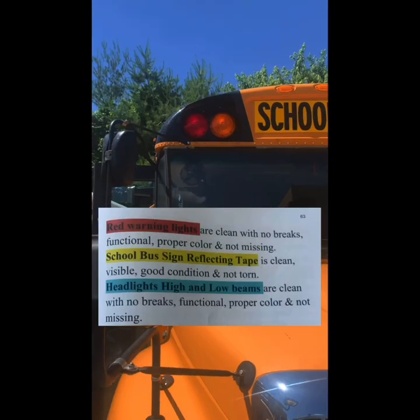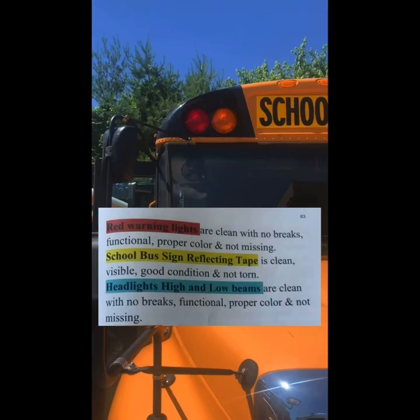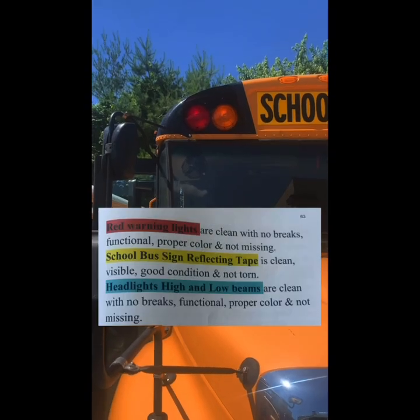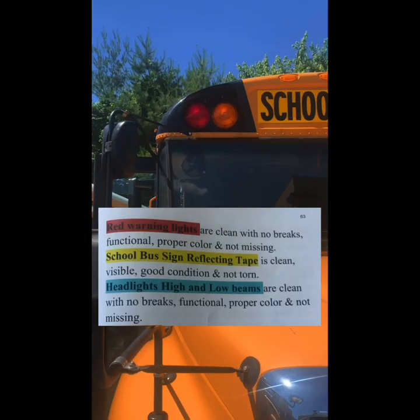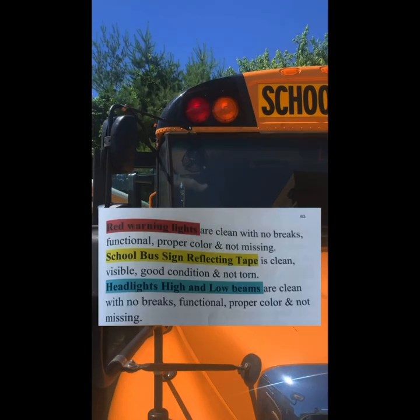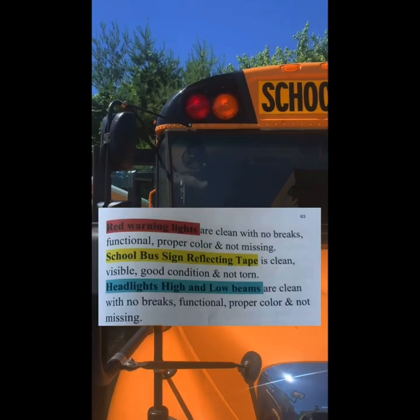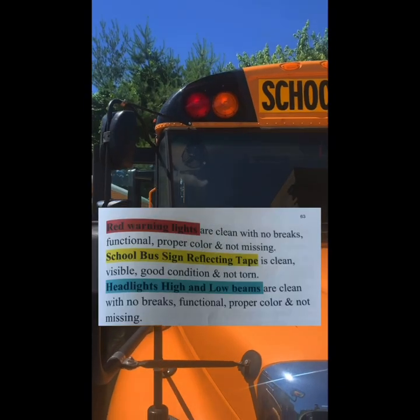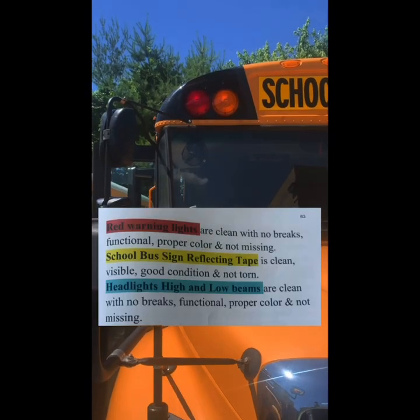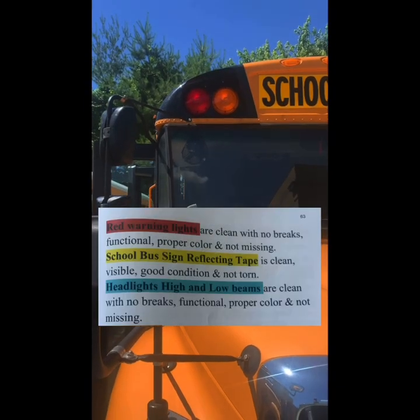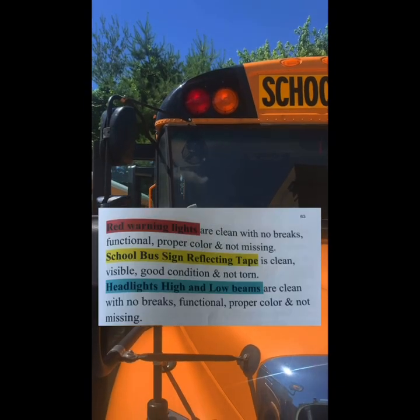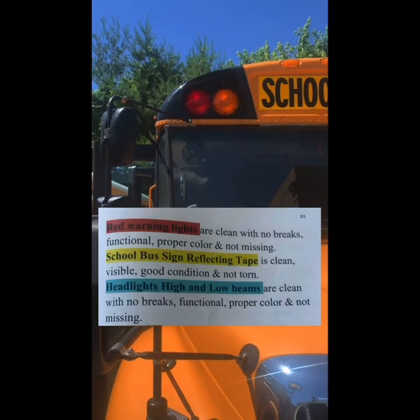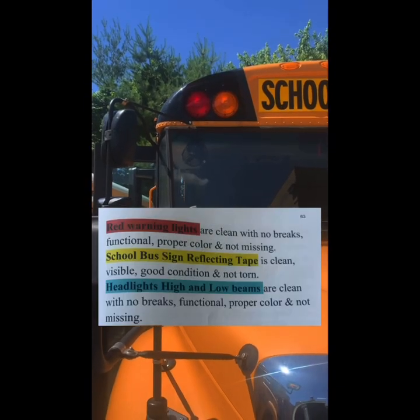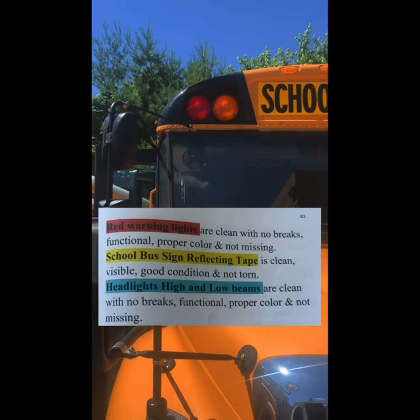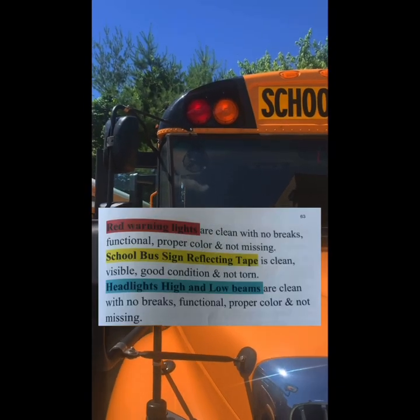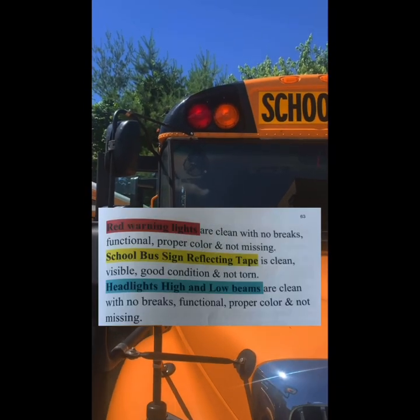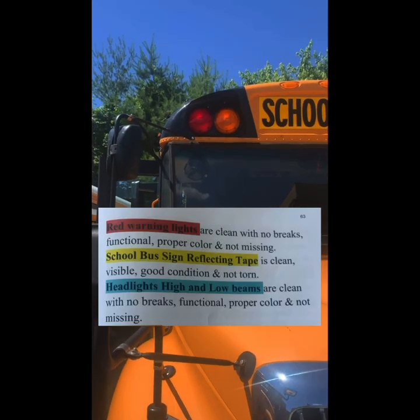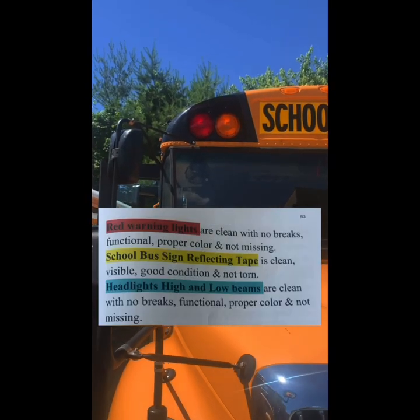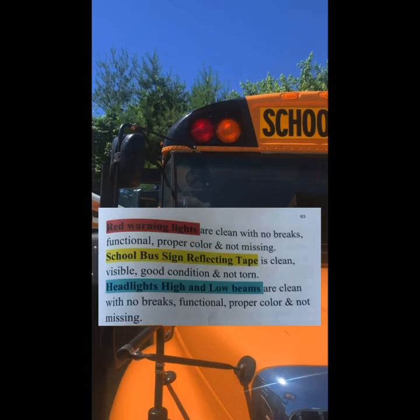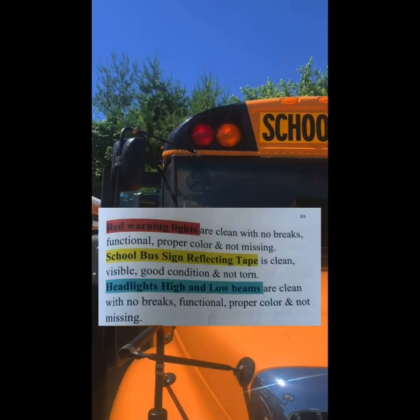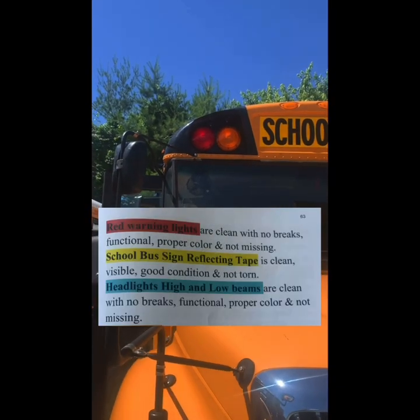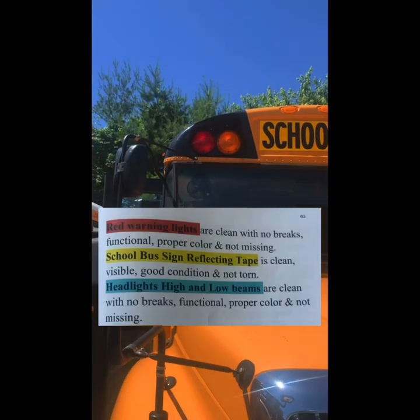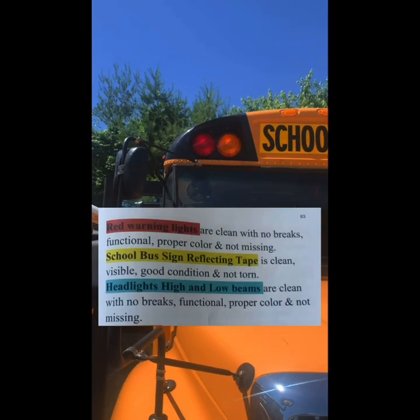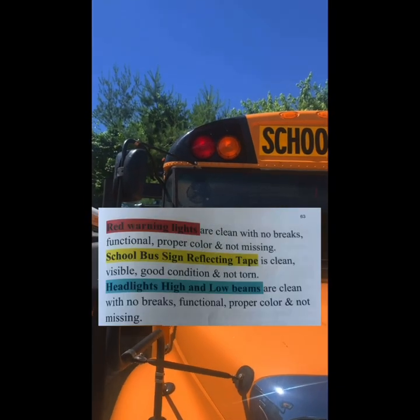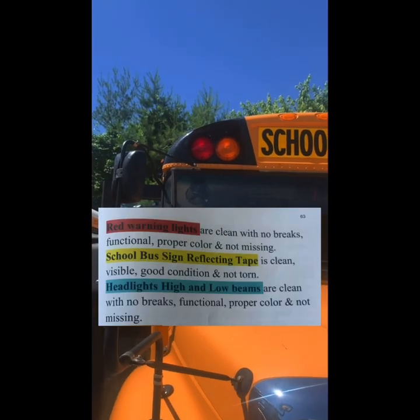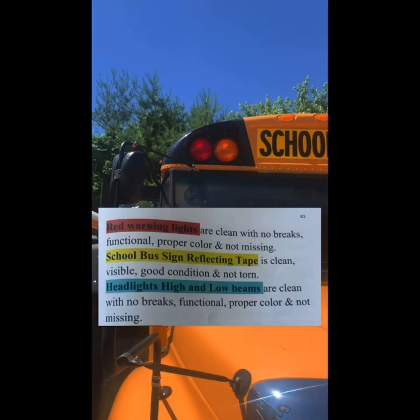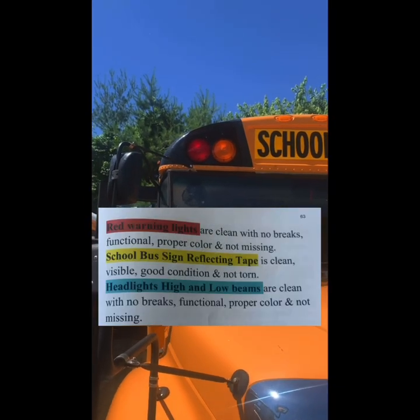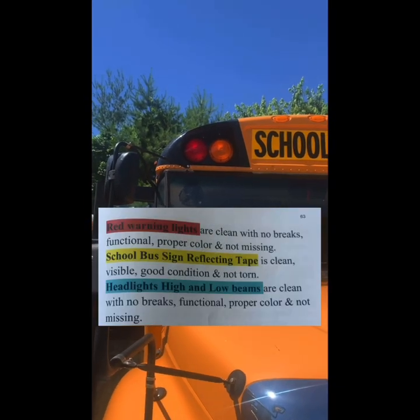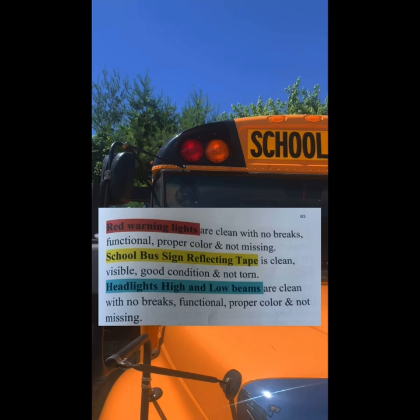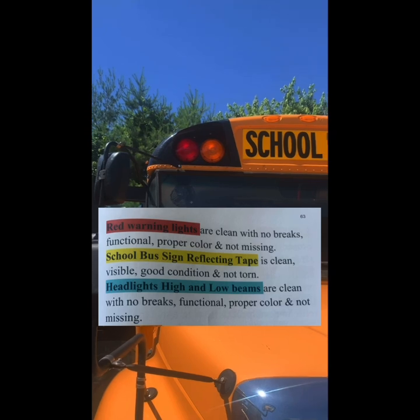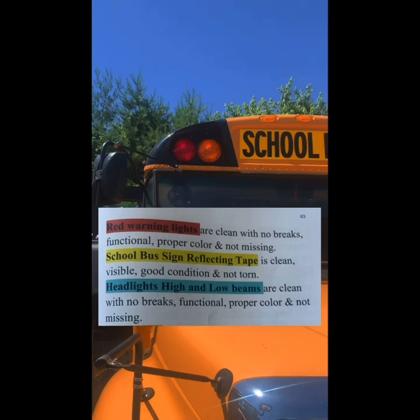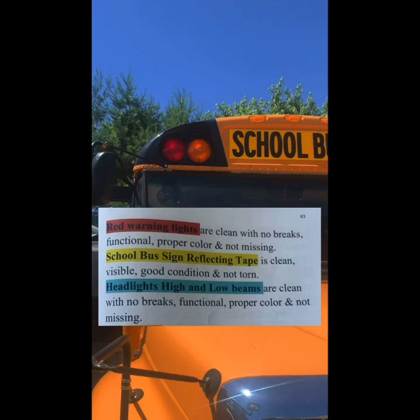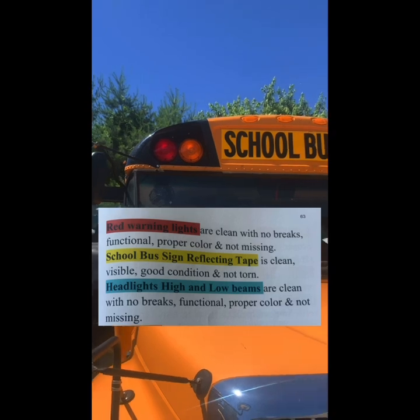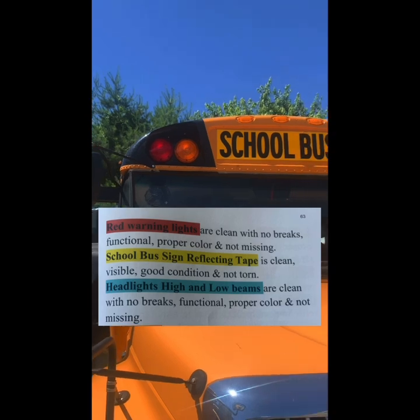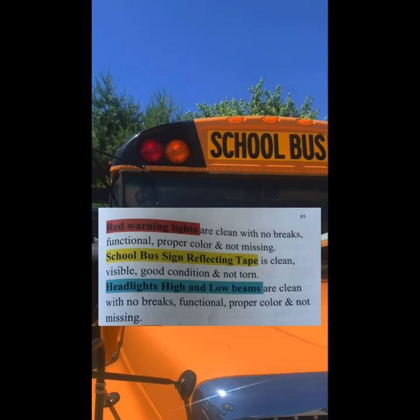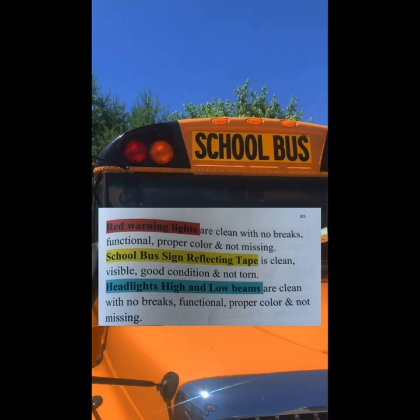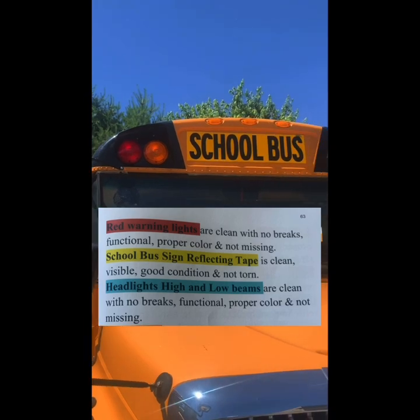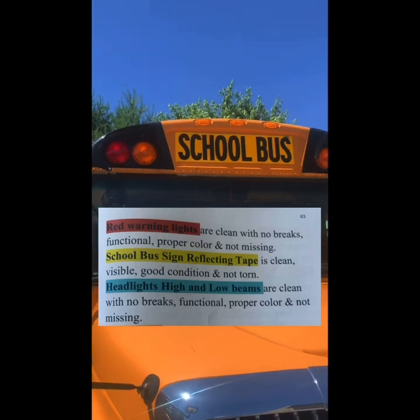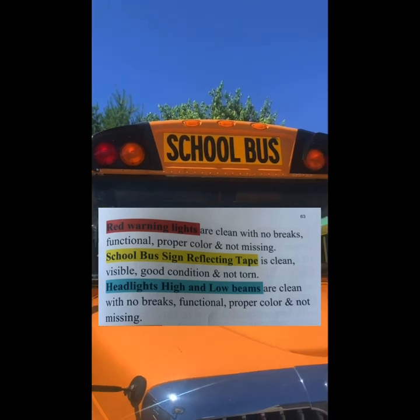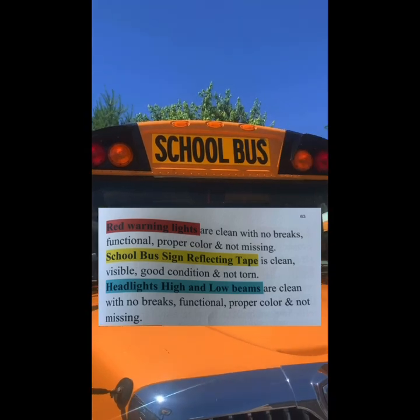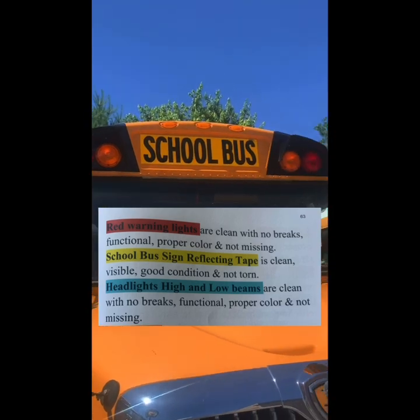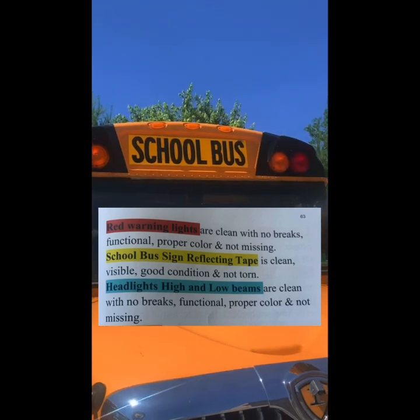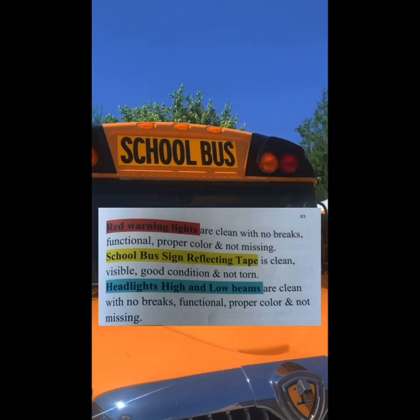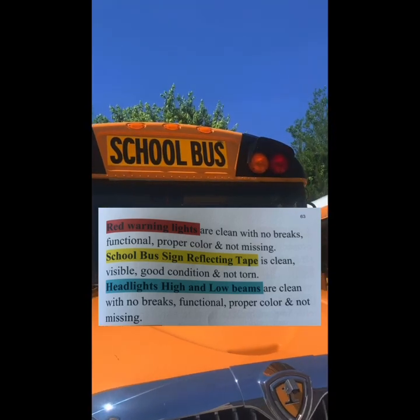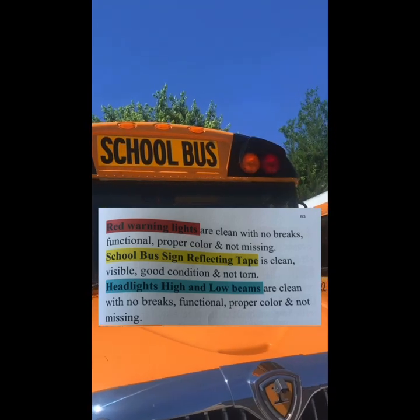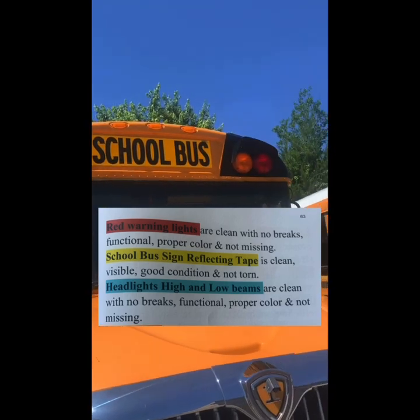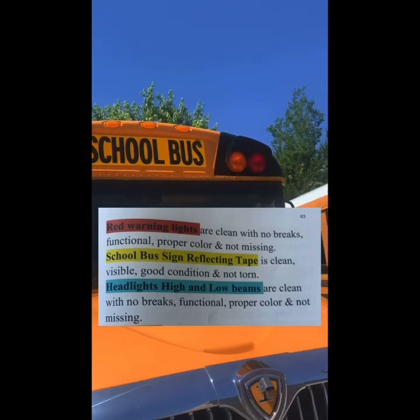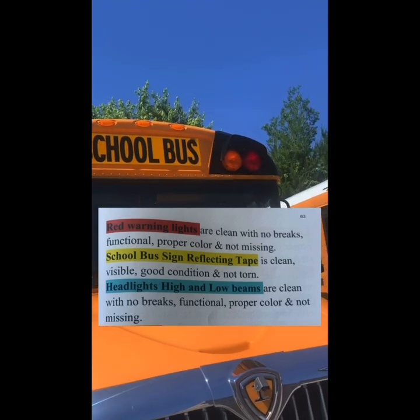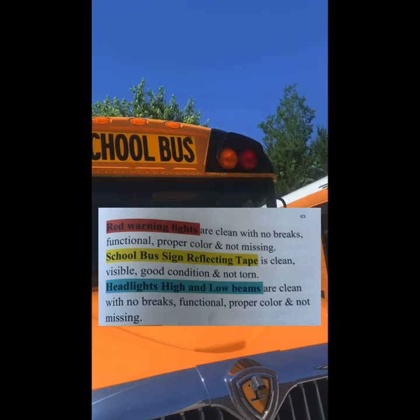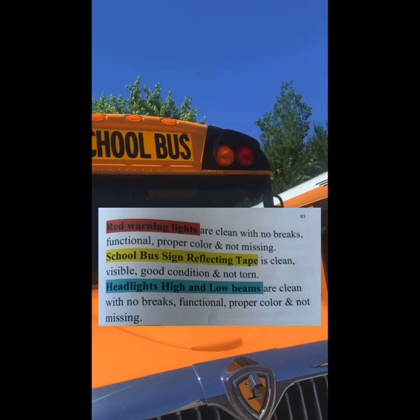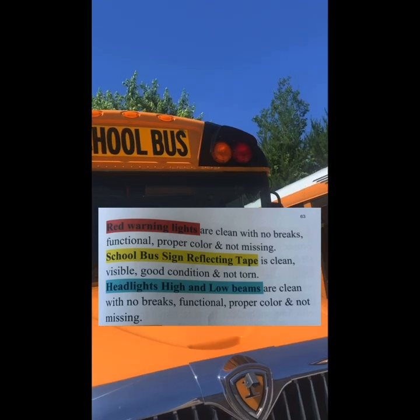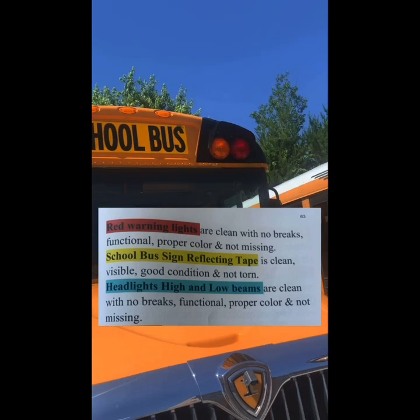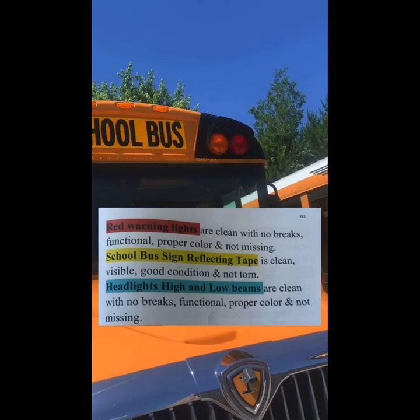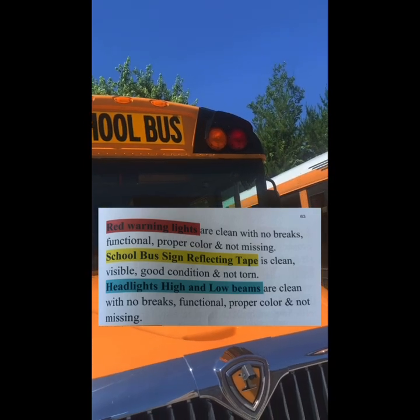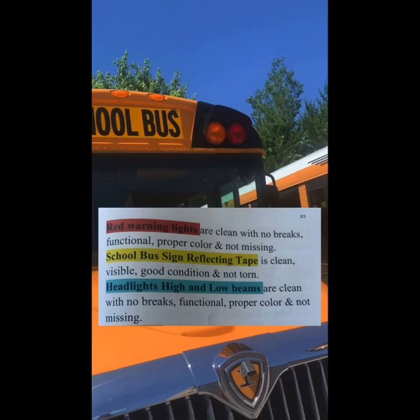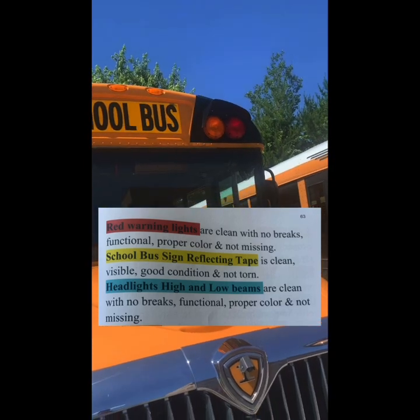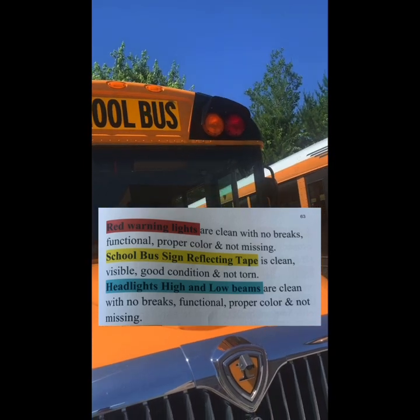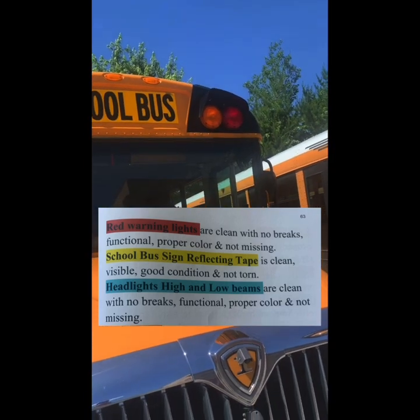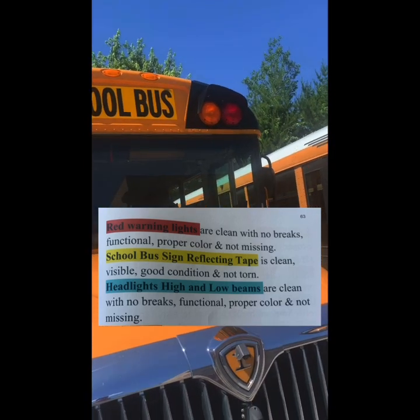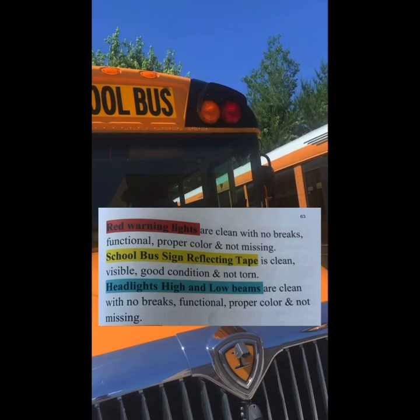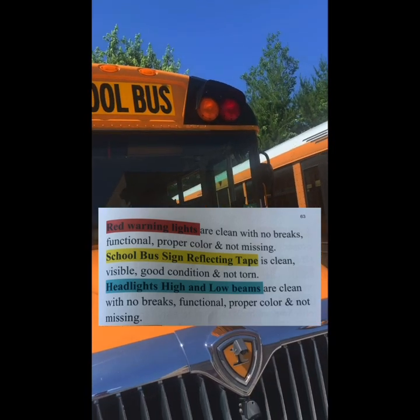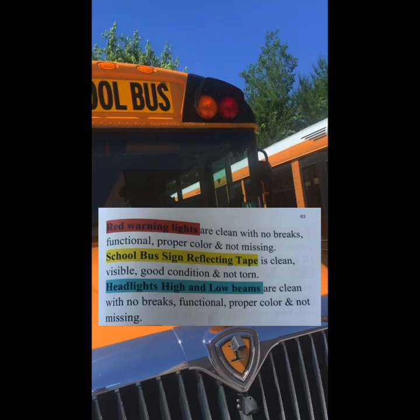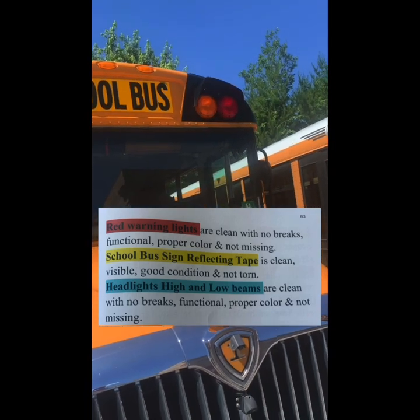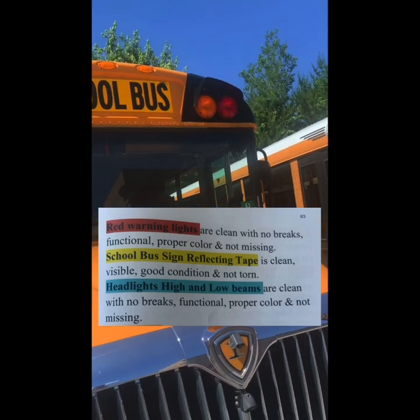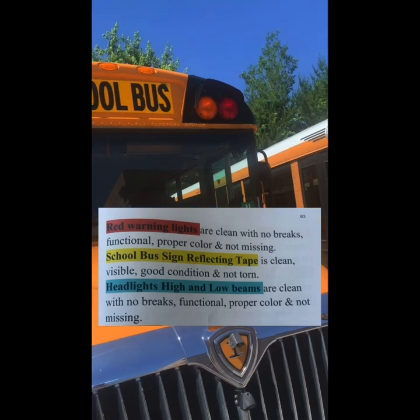Red warning lights are clean with no breaks, functional, in proper color and not missing. School bus line reflecting tape is clean, visible, in good condition, and not torn.